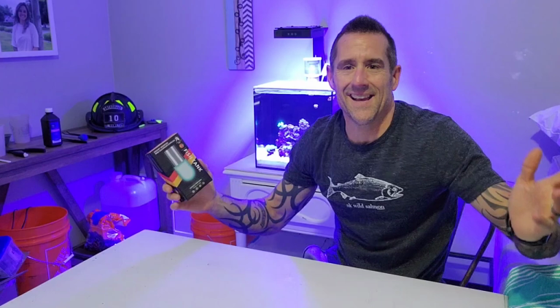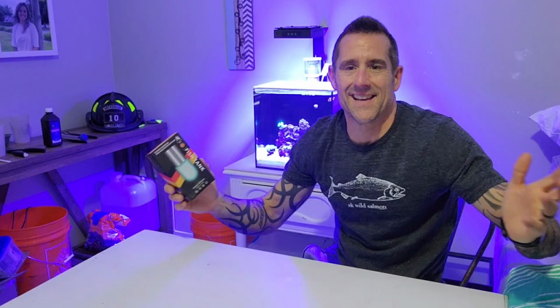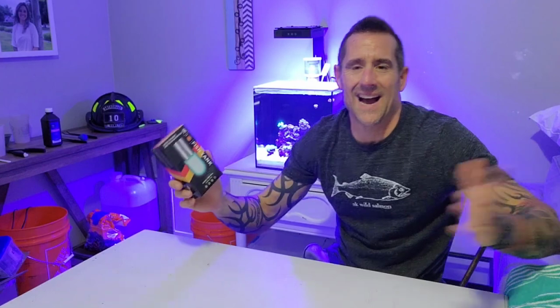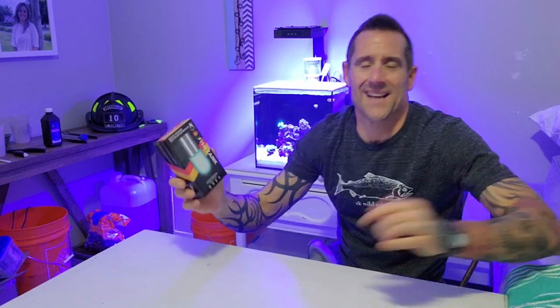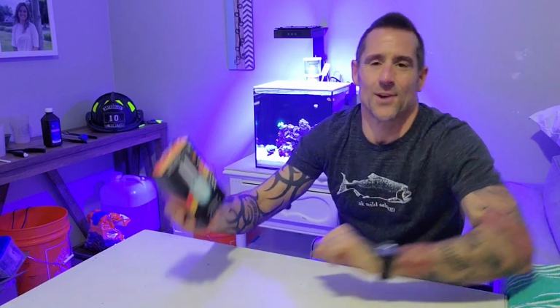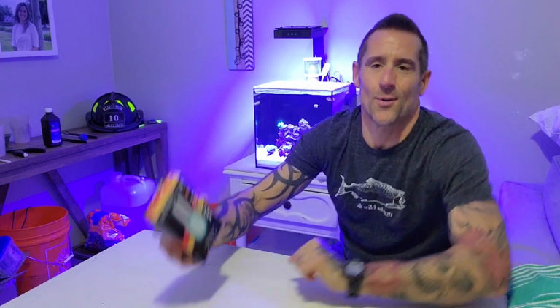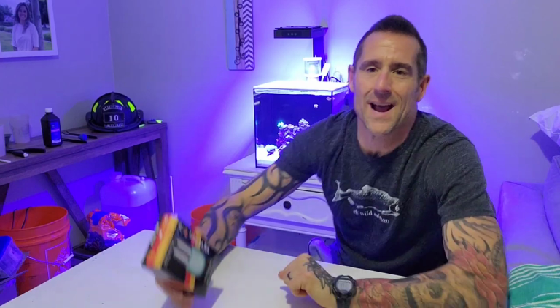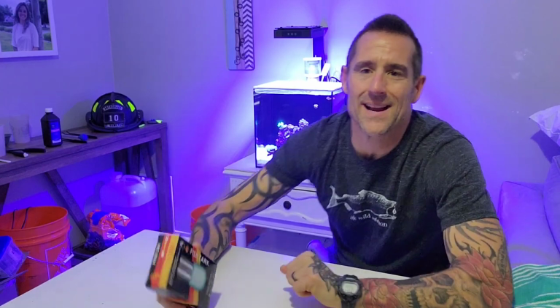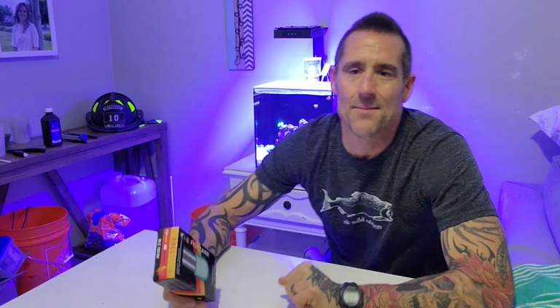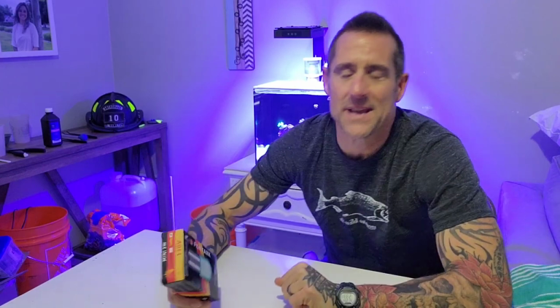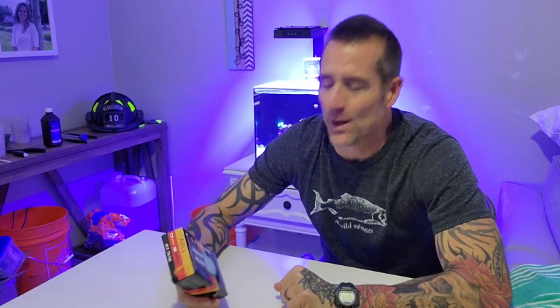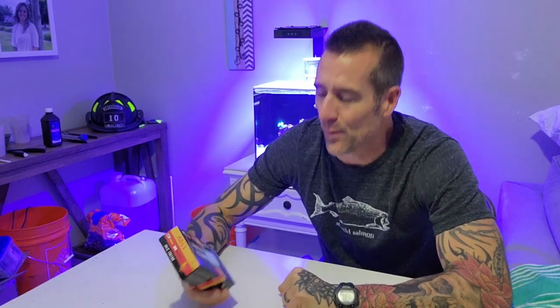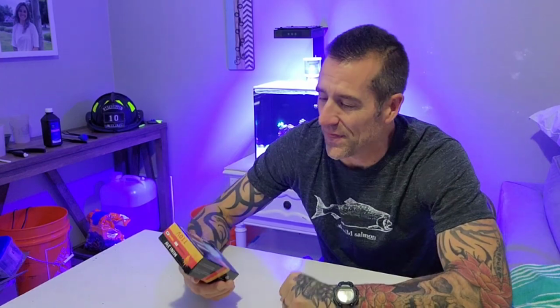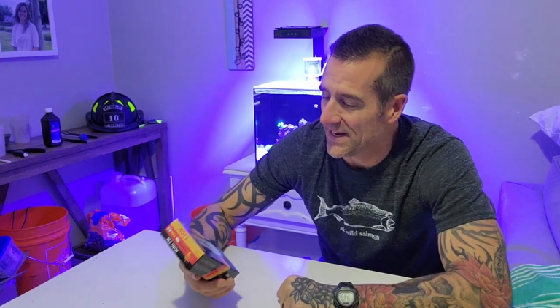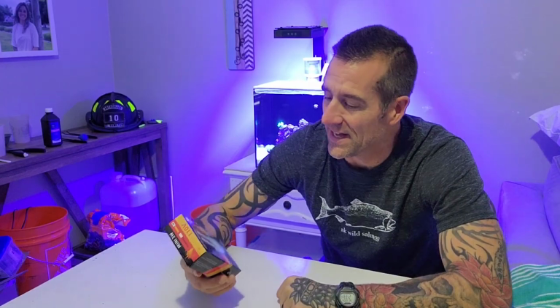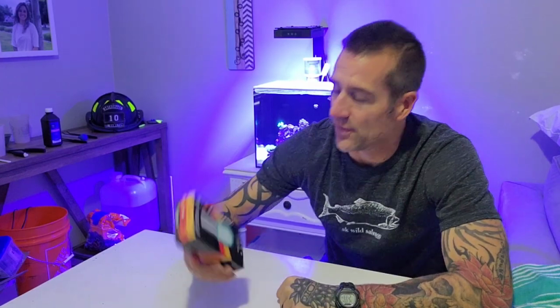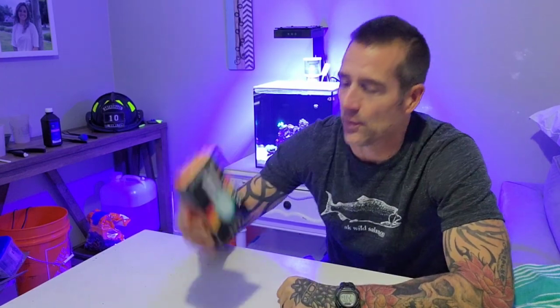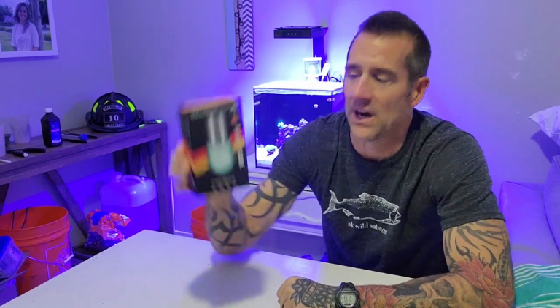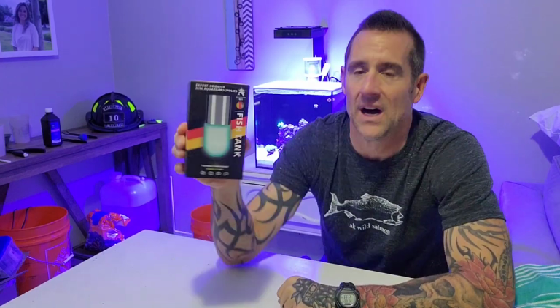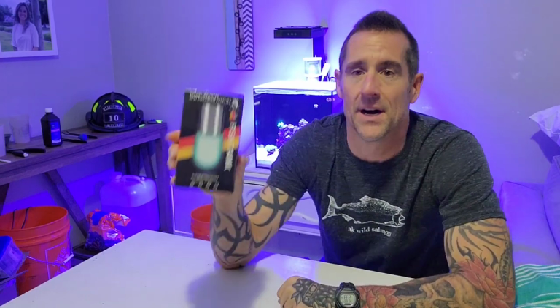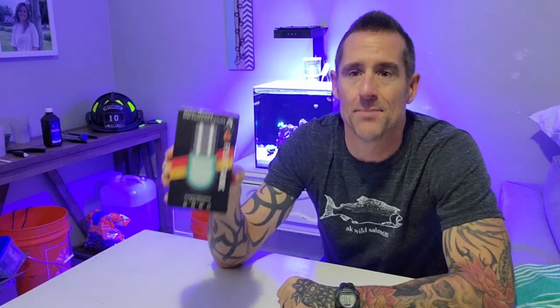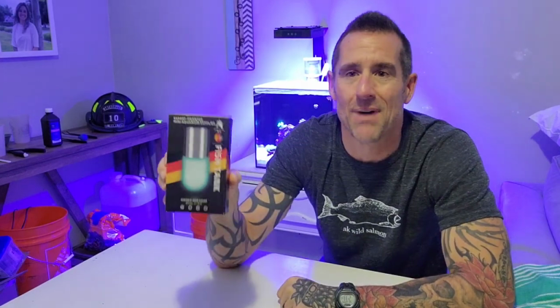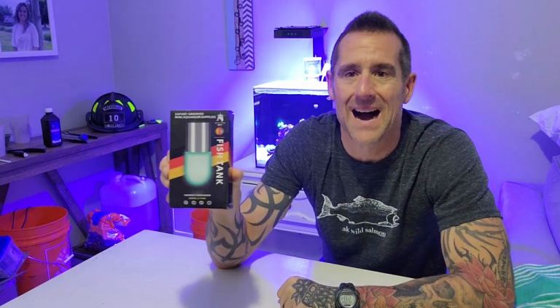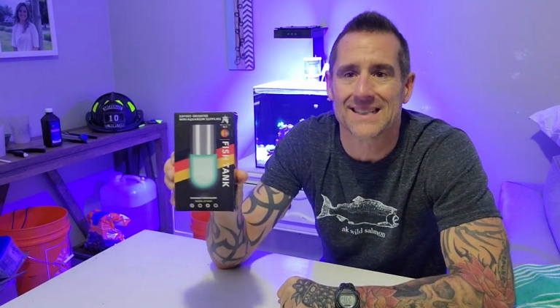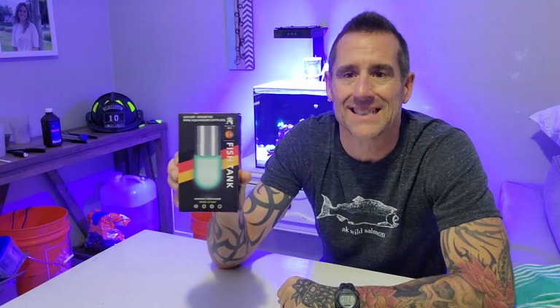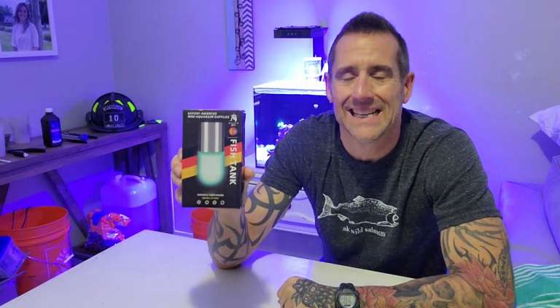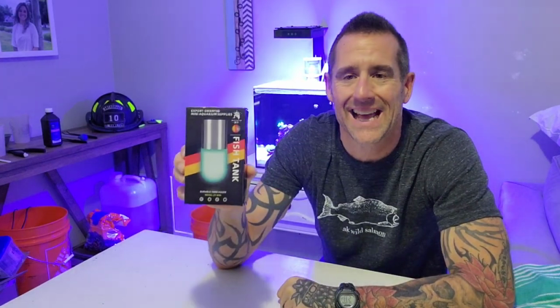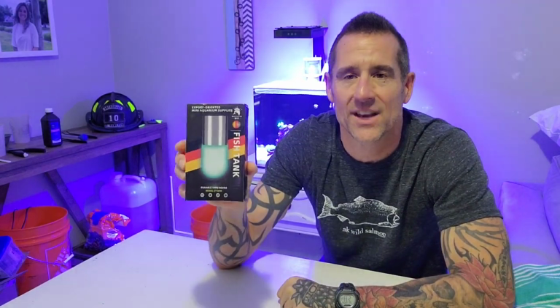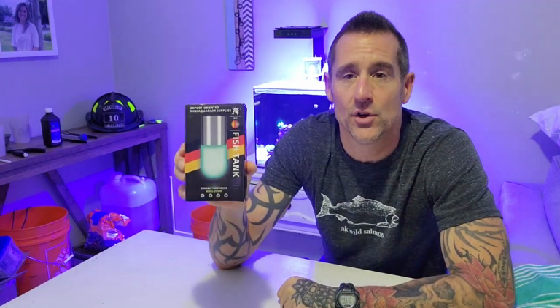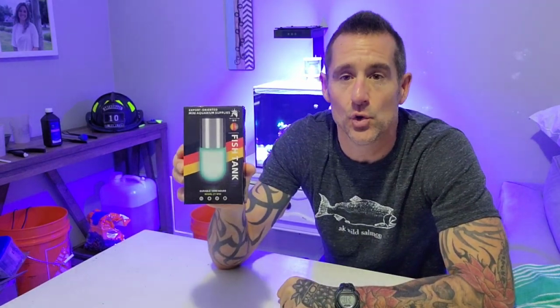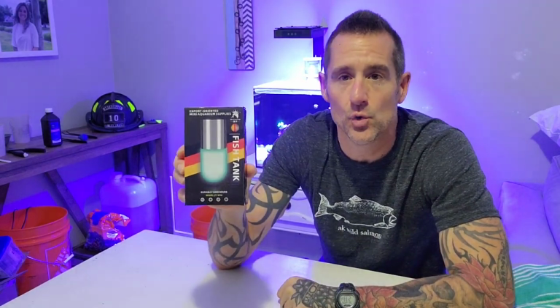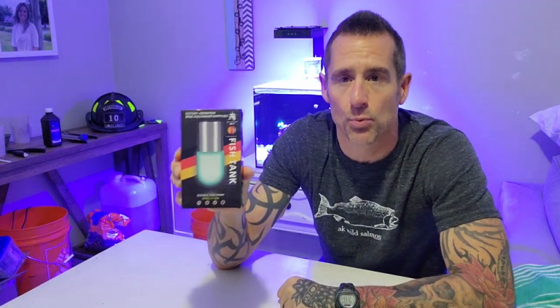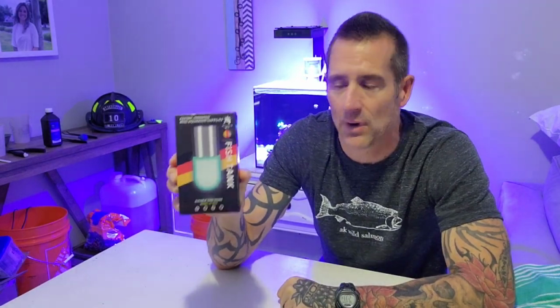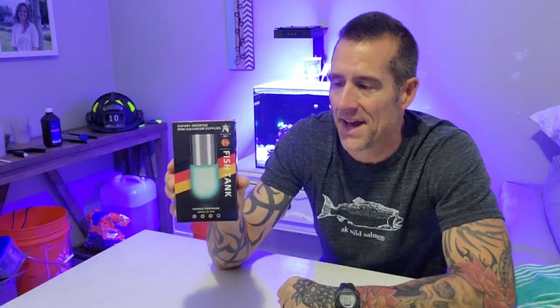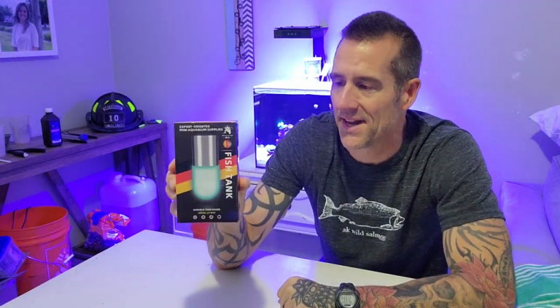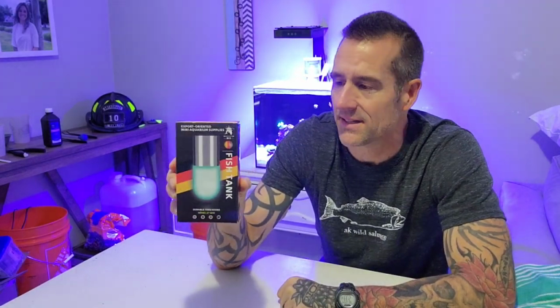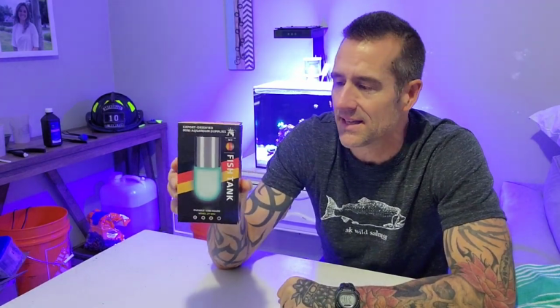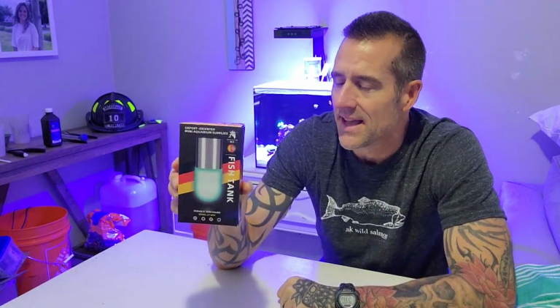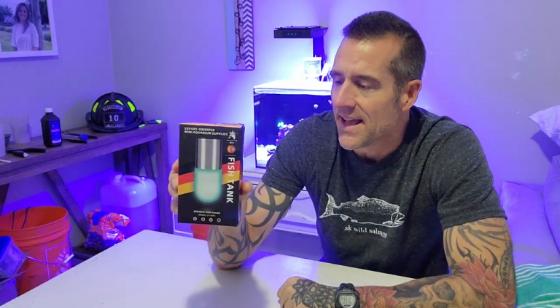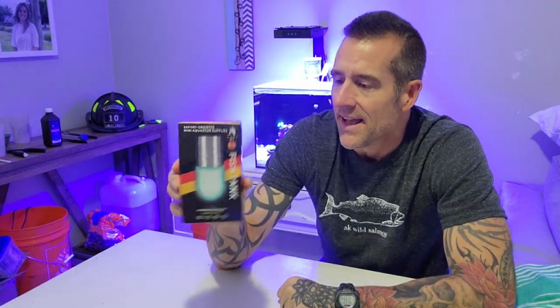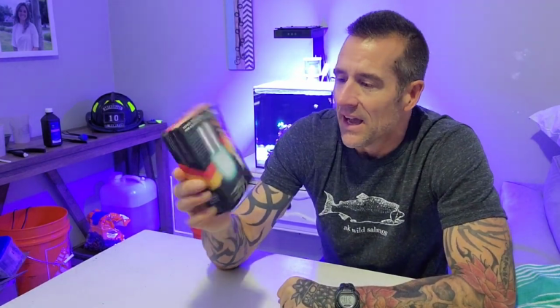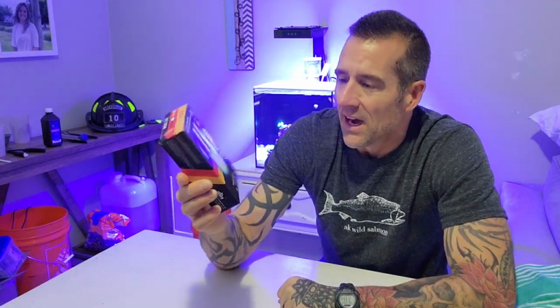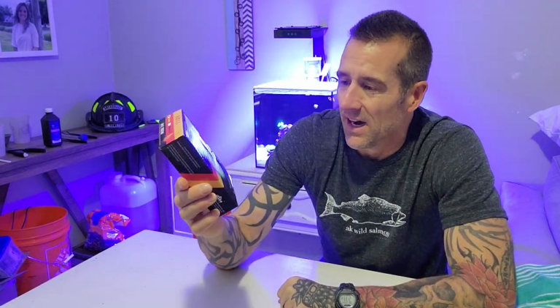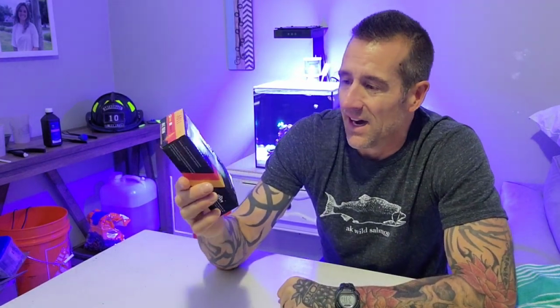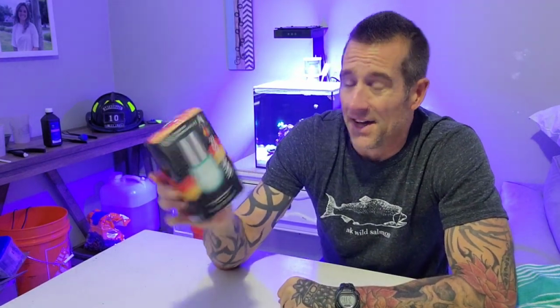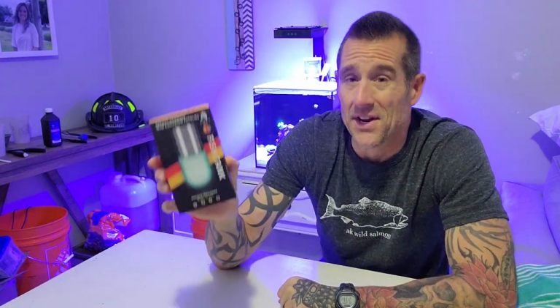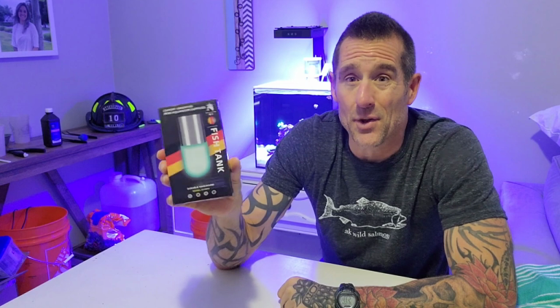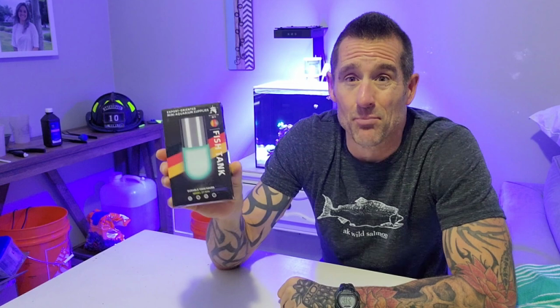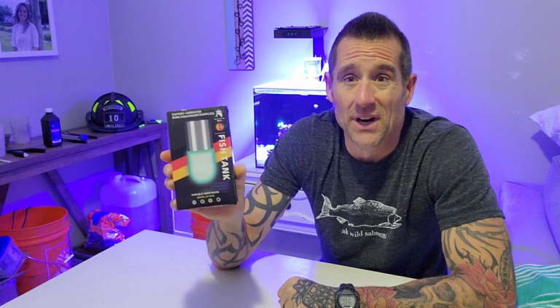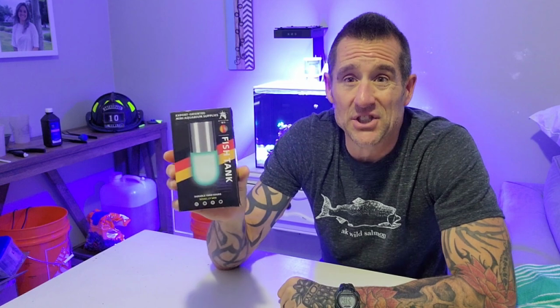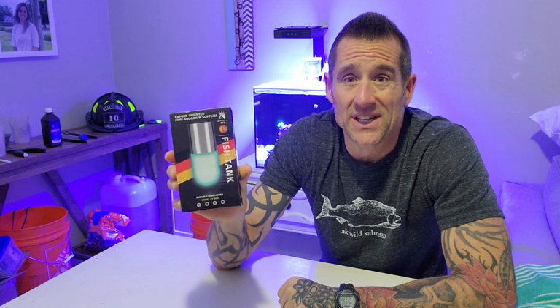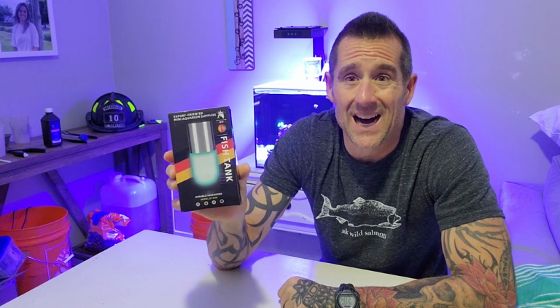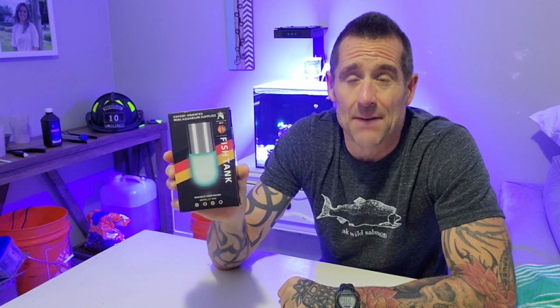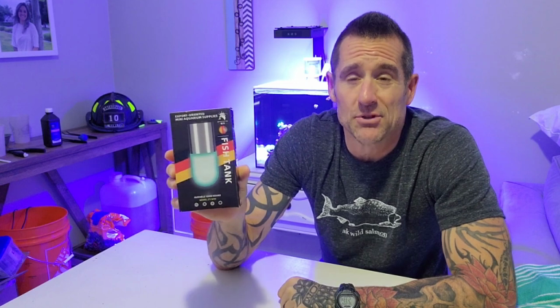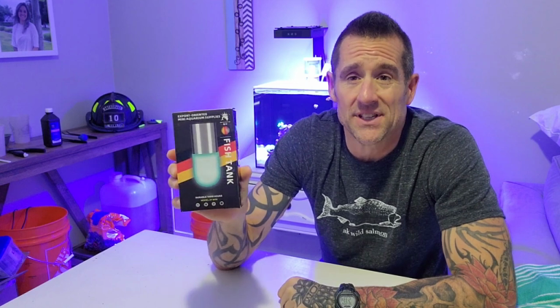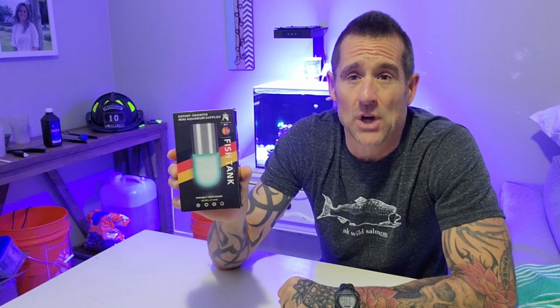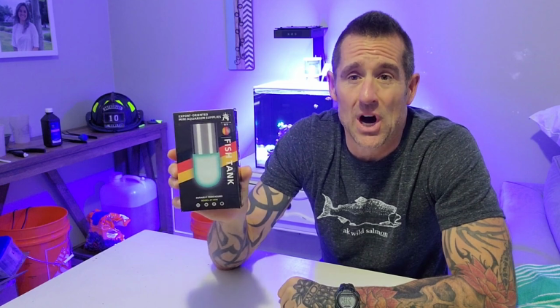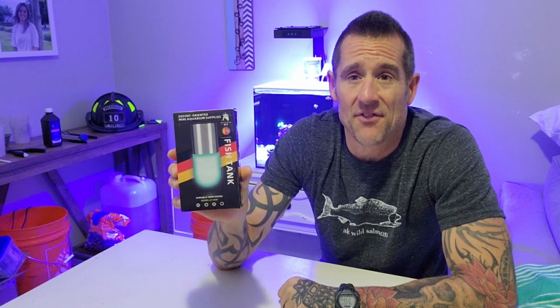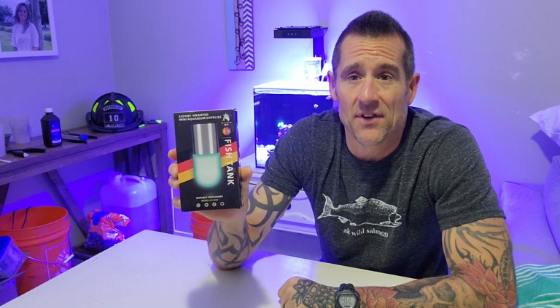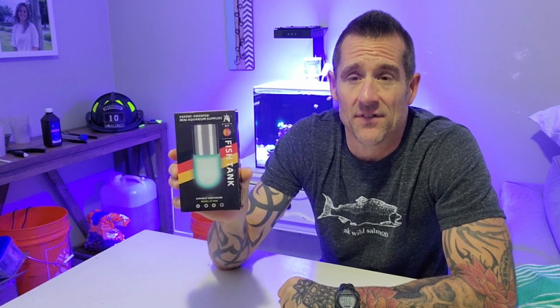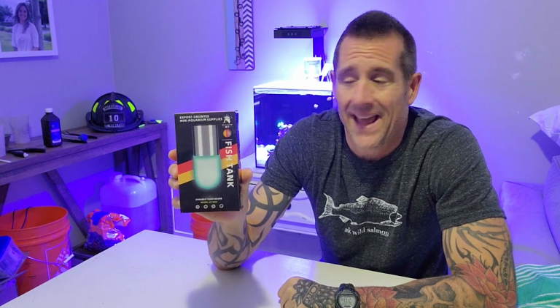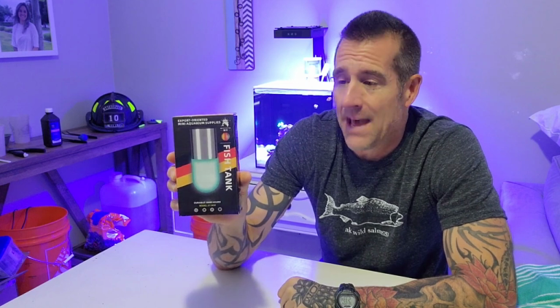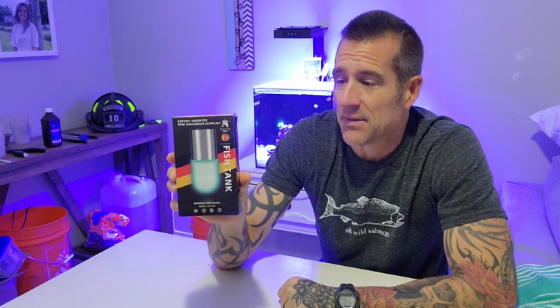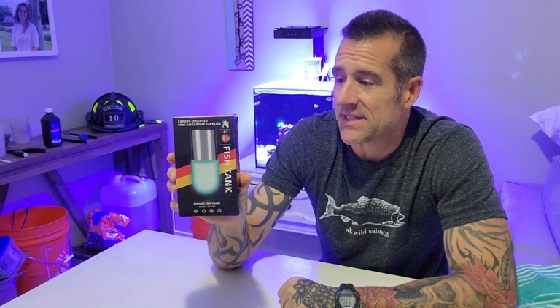Hey guys, alright, I'm here with another unboxing and new product — another budget option off of Amazon.